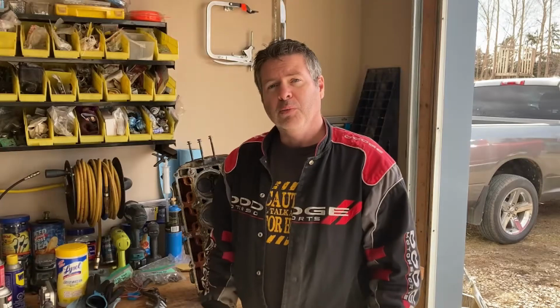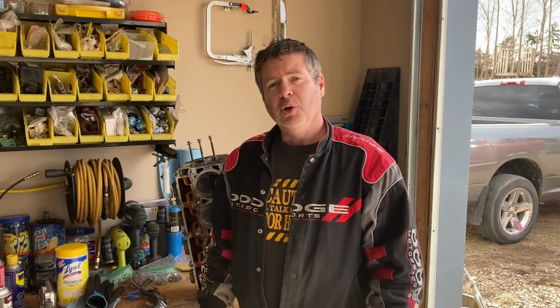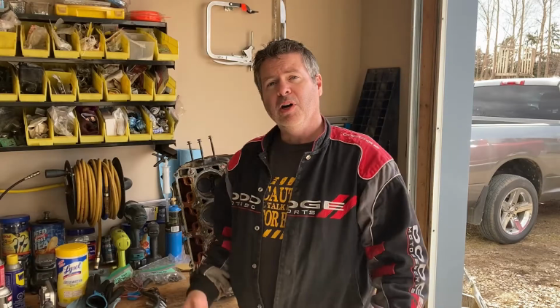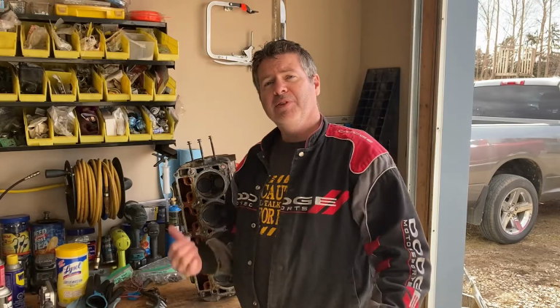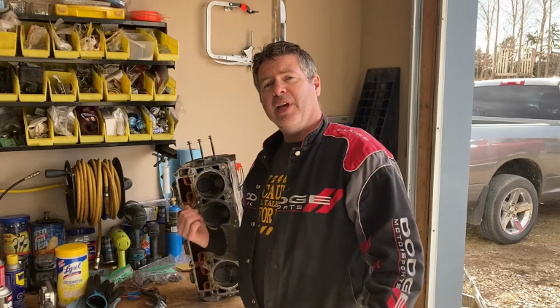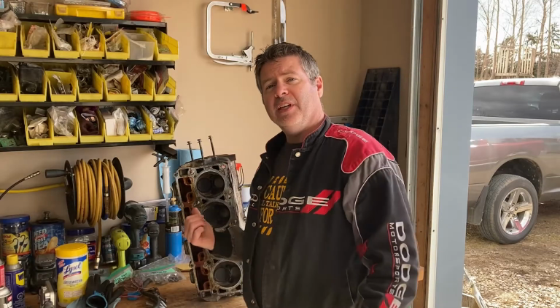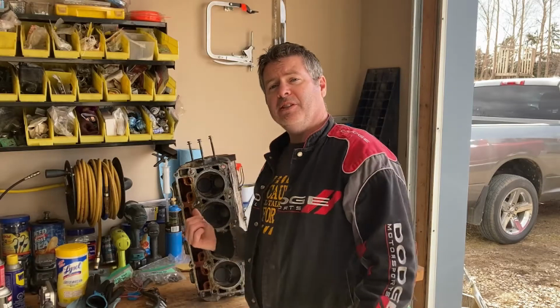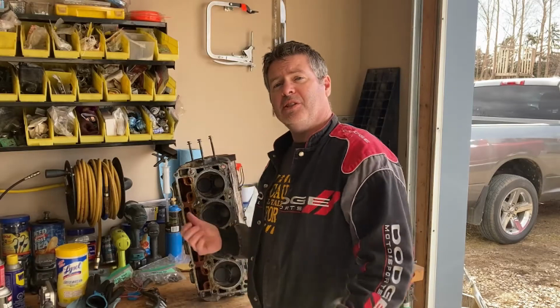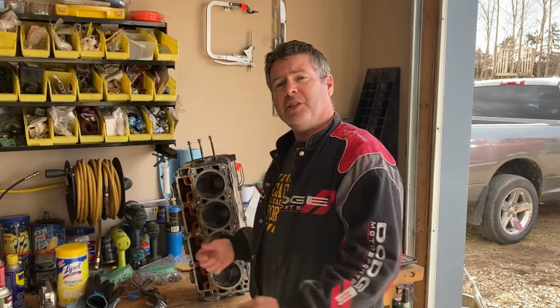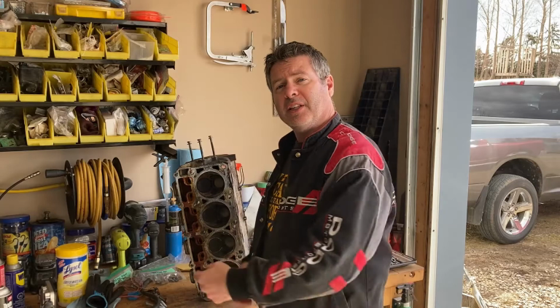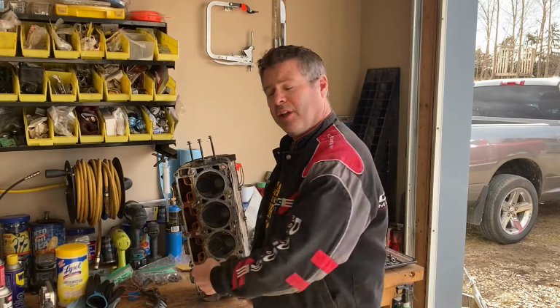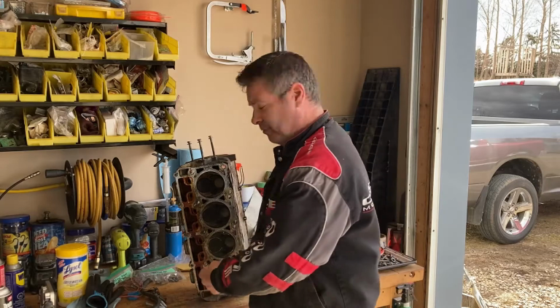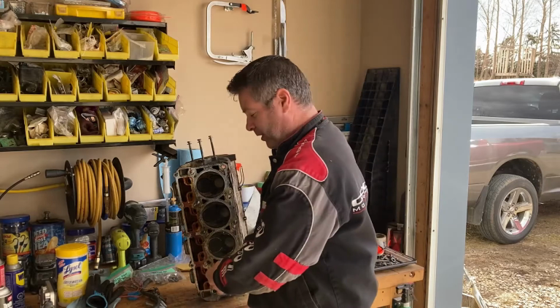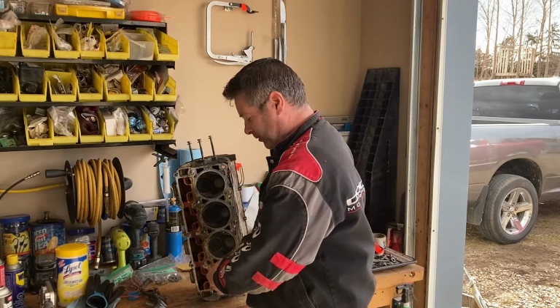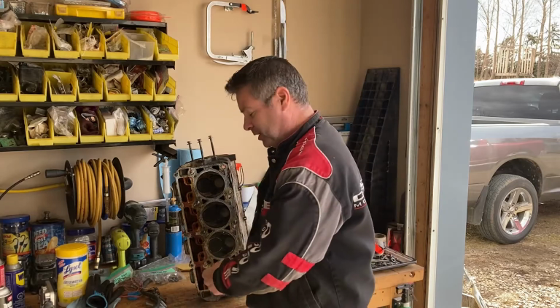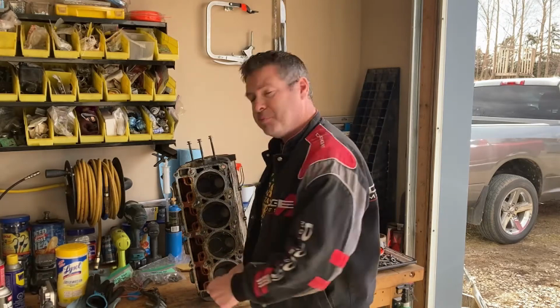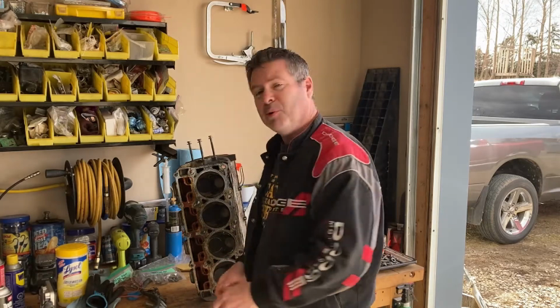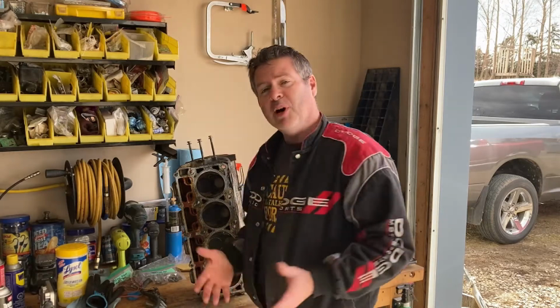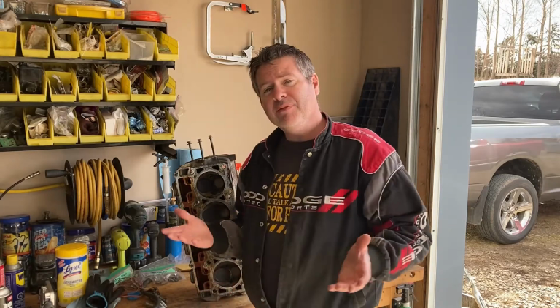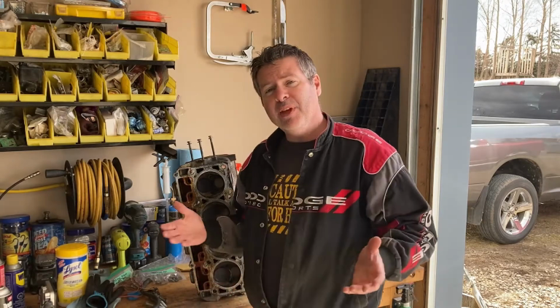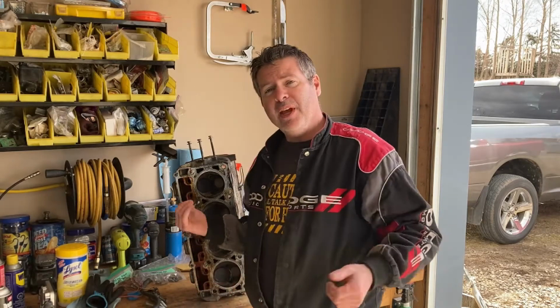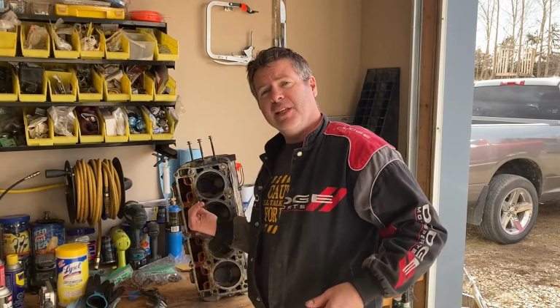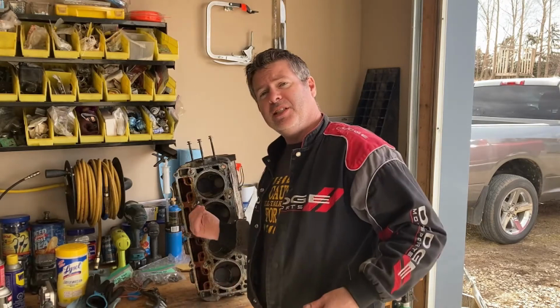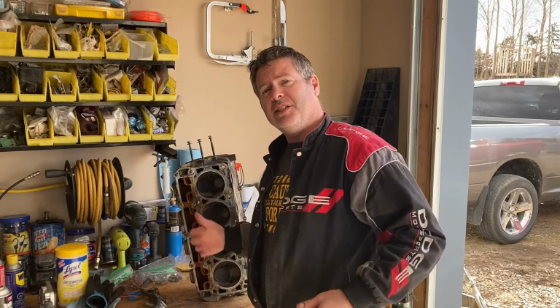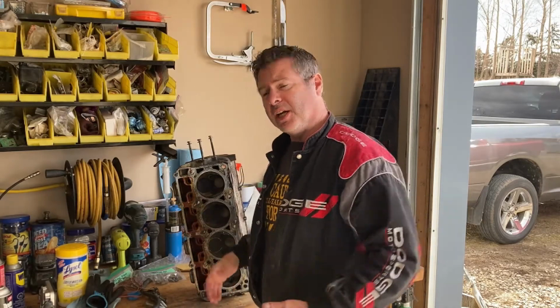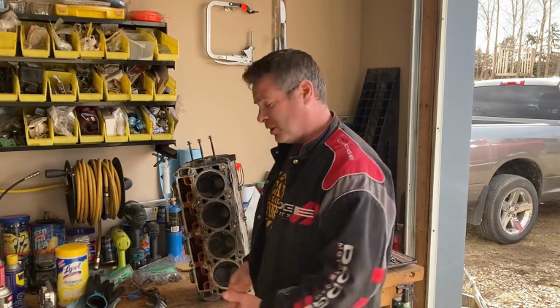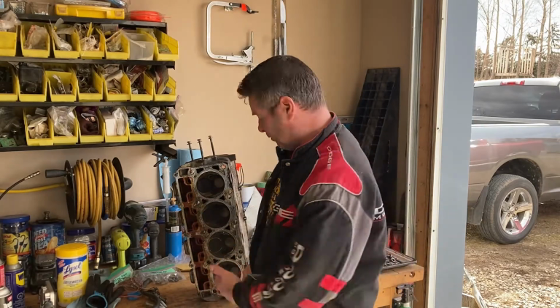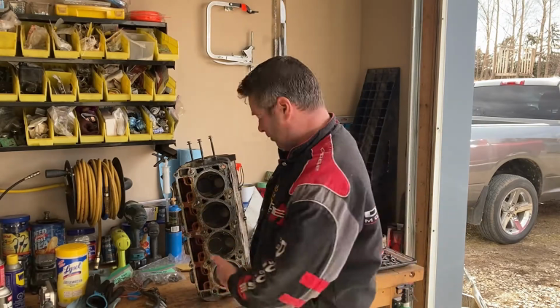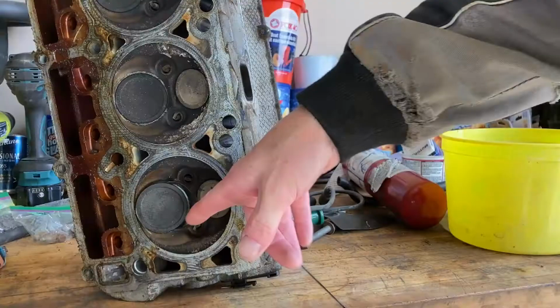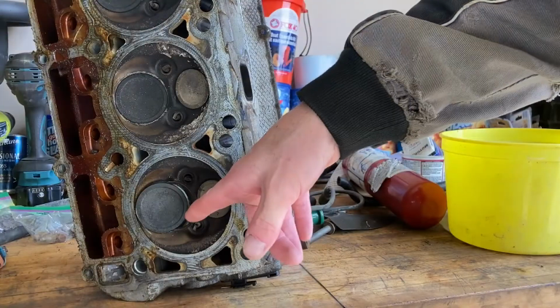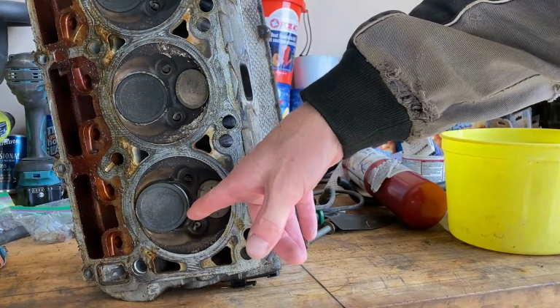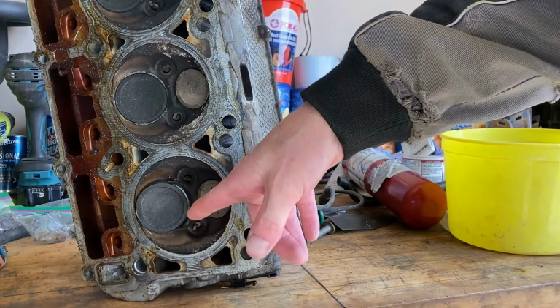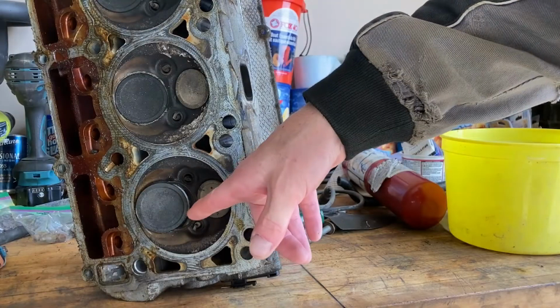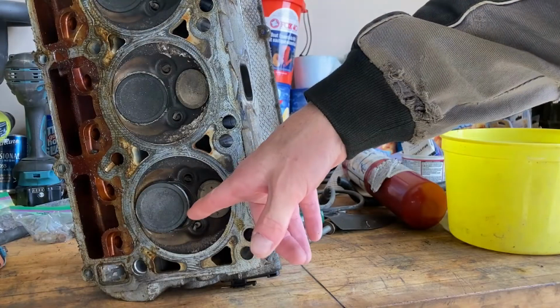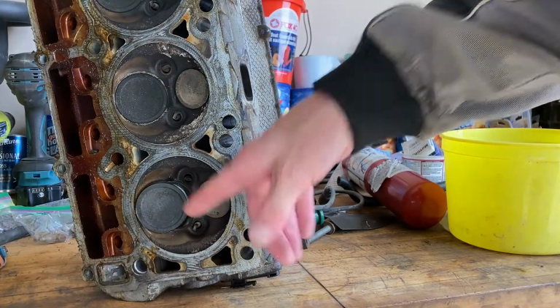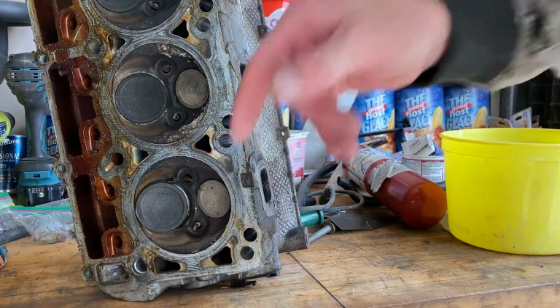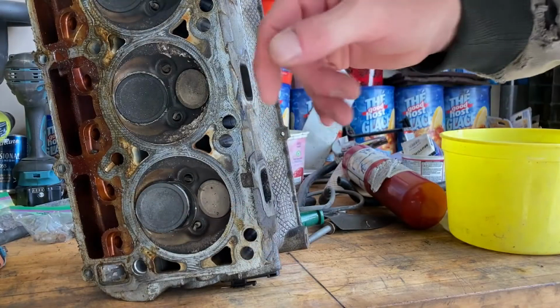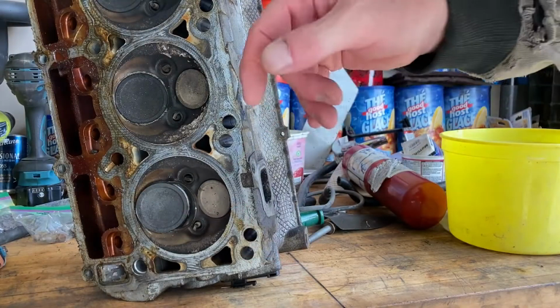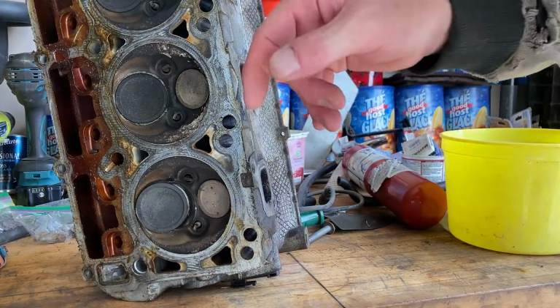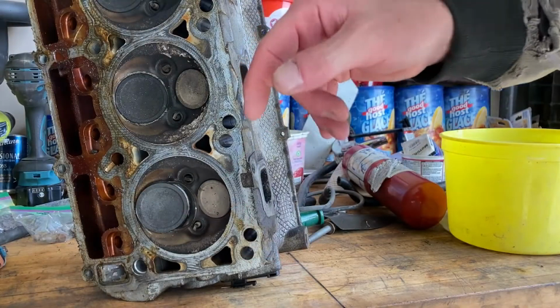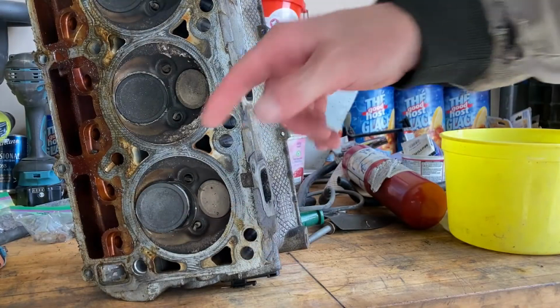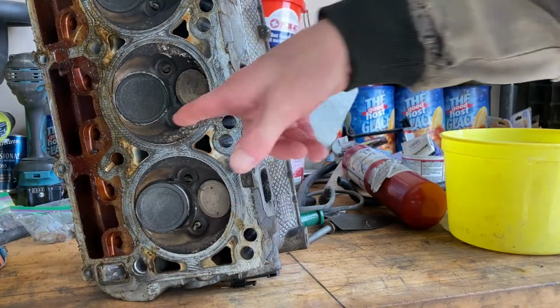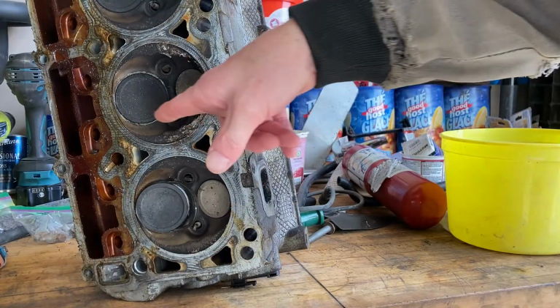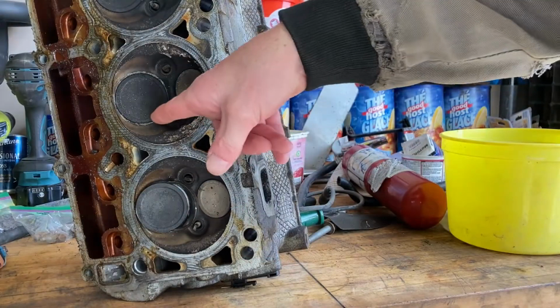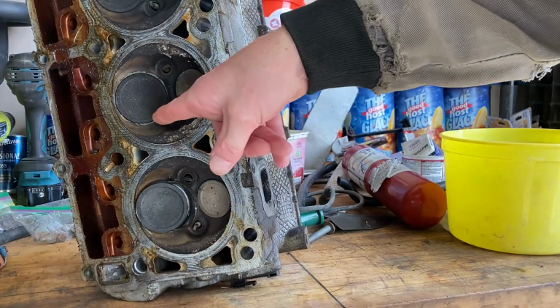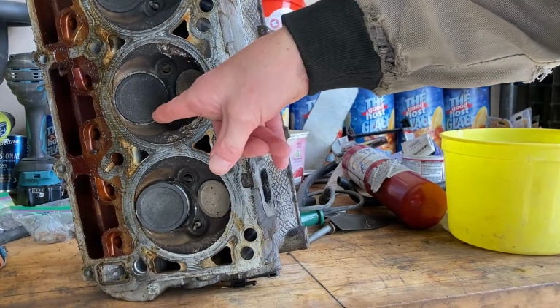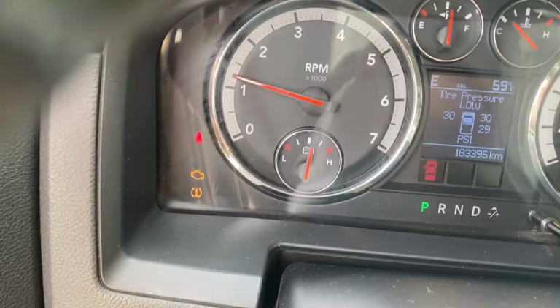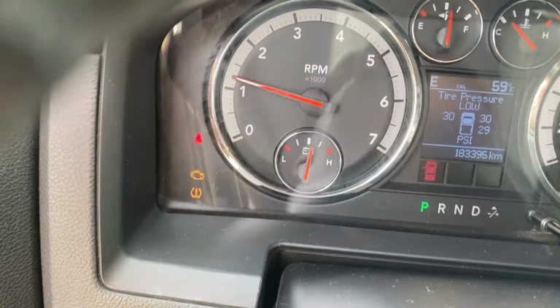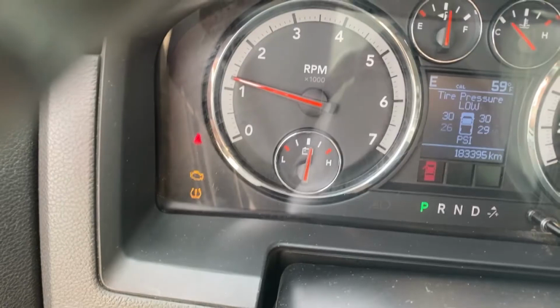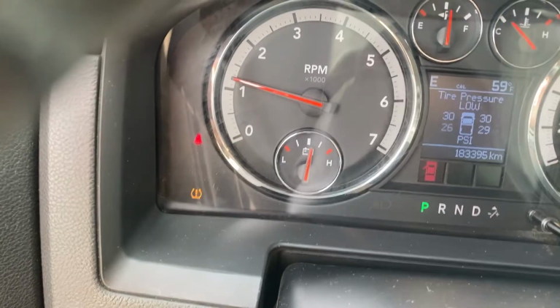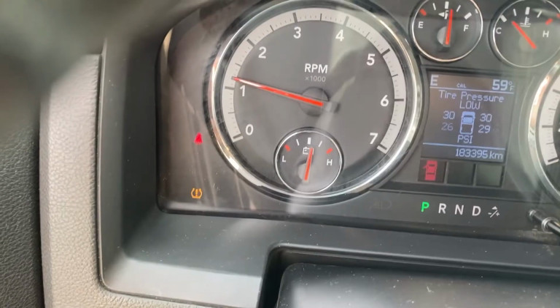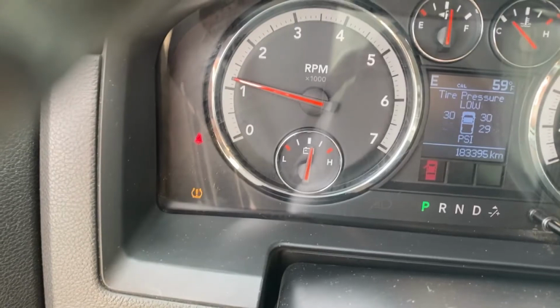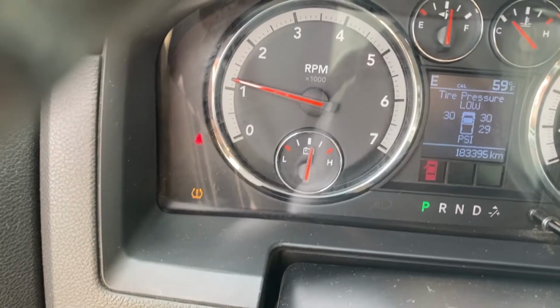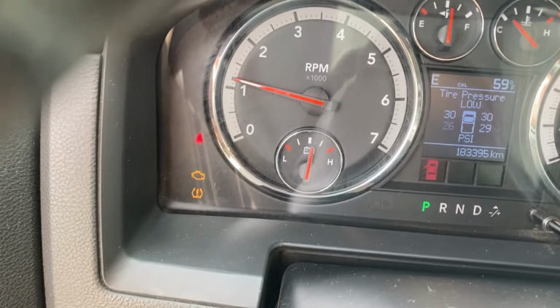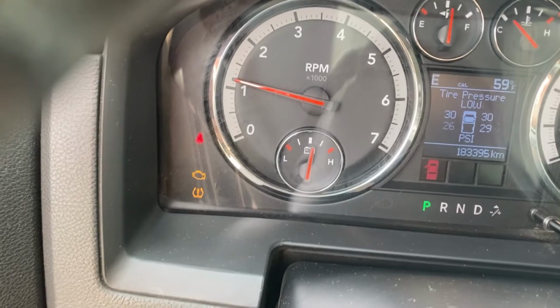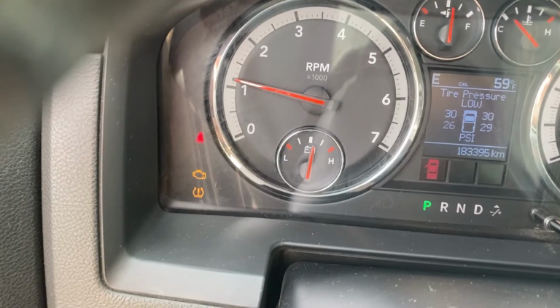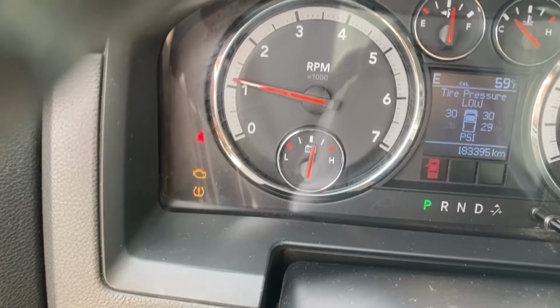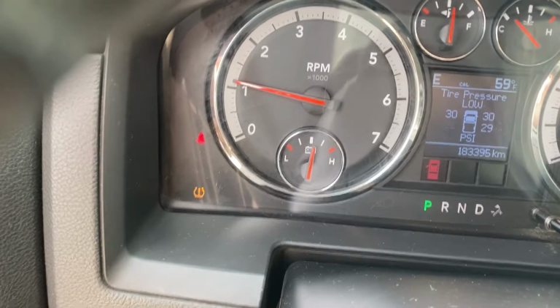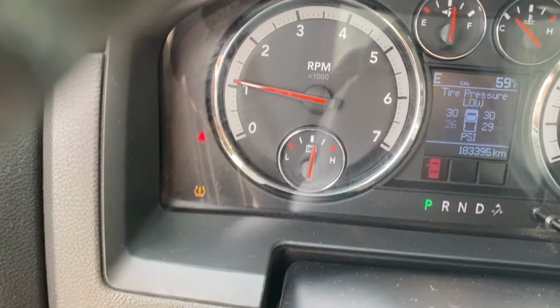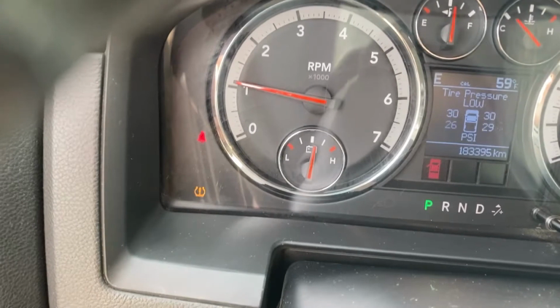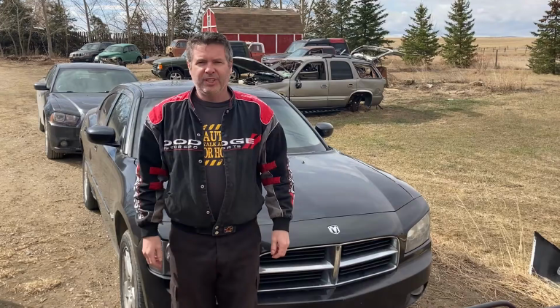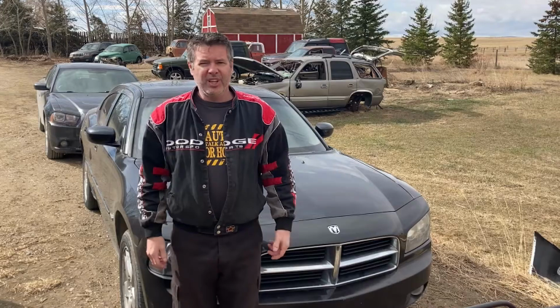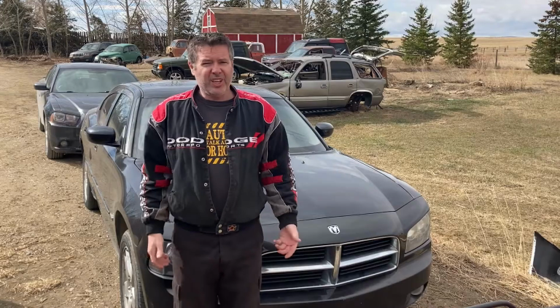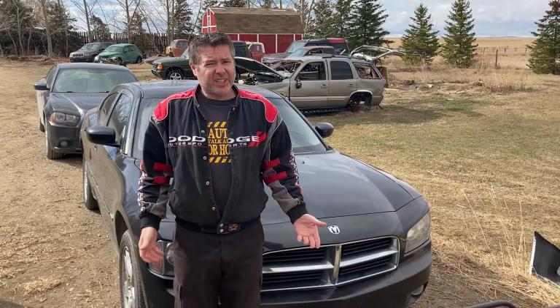Pull off the heads, check the valve seats. Pull off the heads, check the valve seats. Pull off the heads, check the valve seats. Engine light is flashin'.